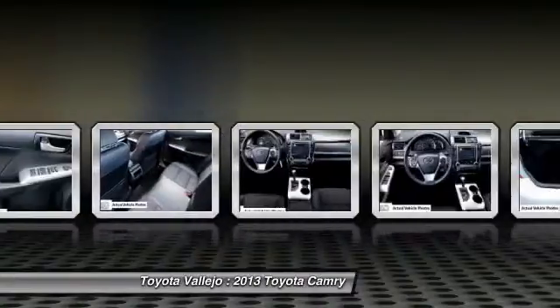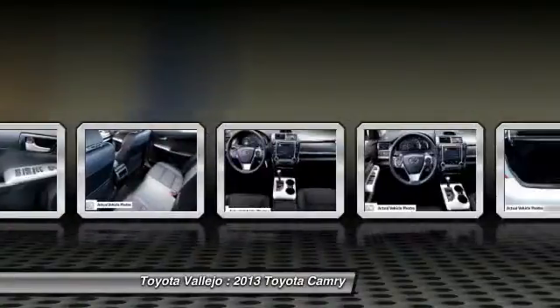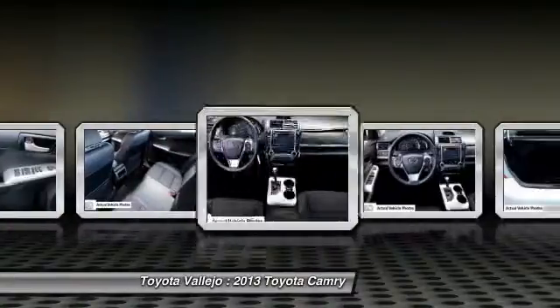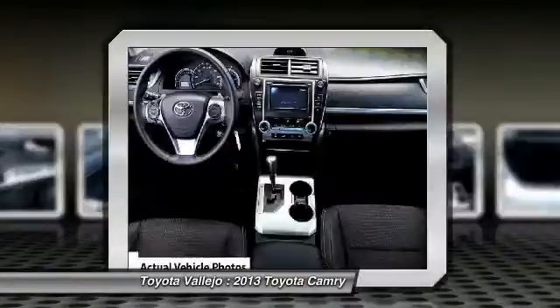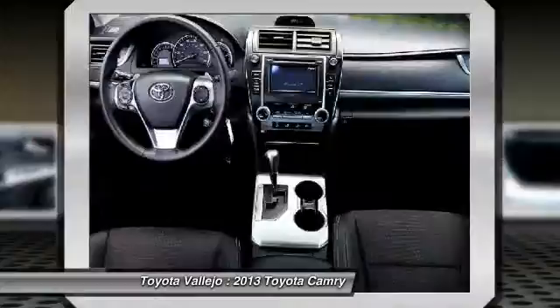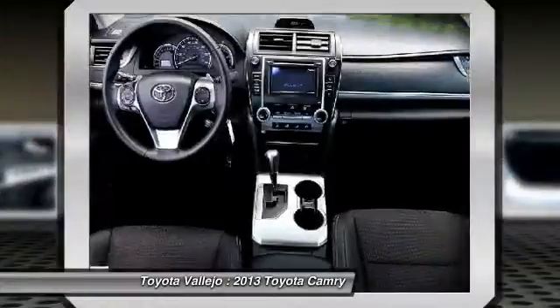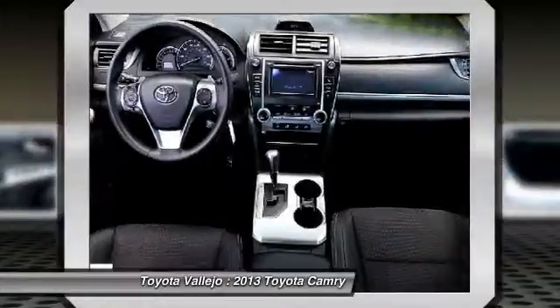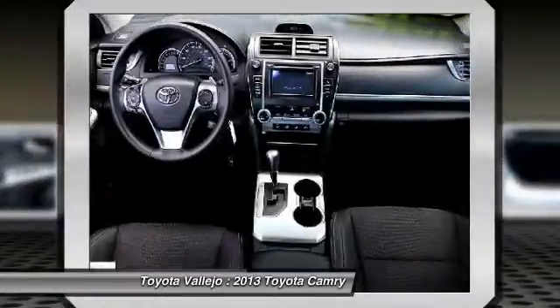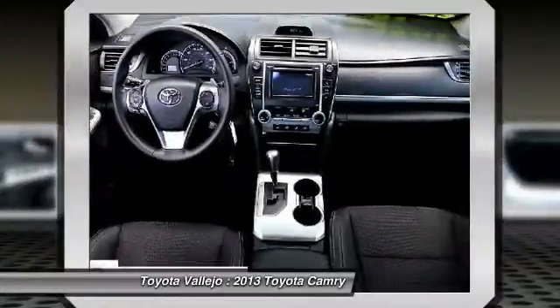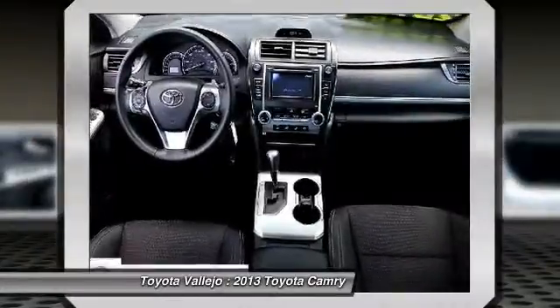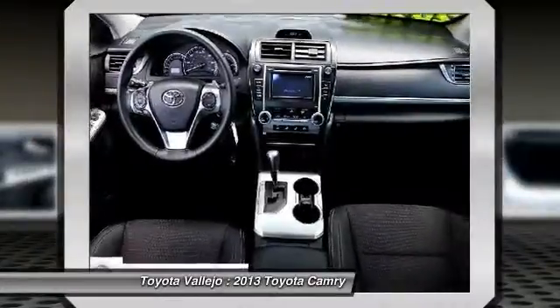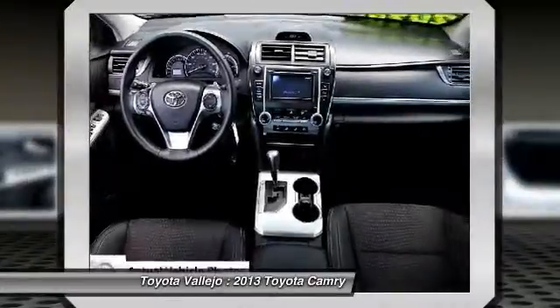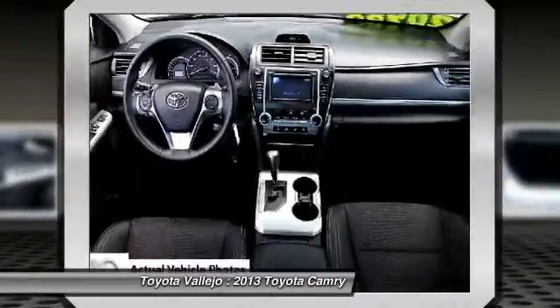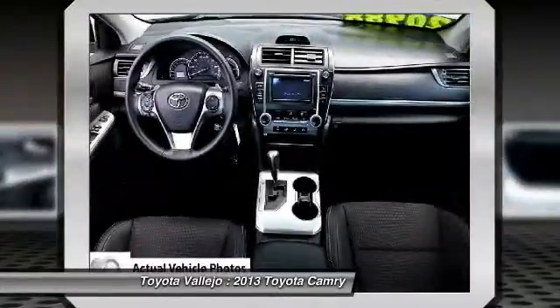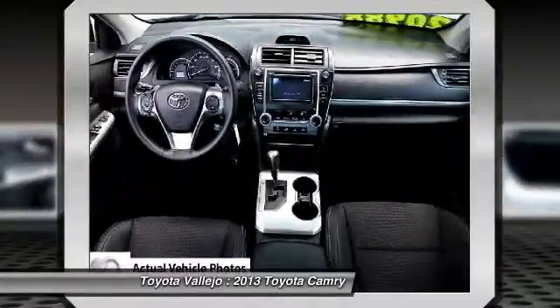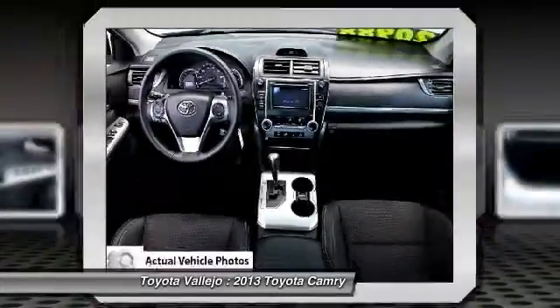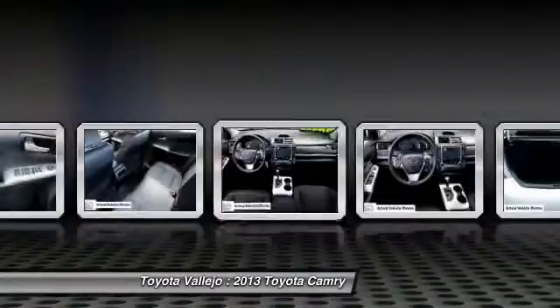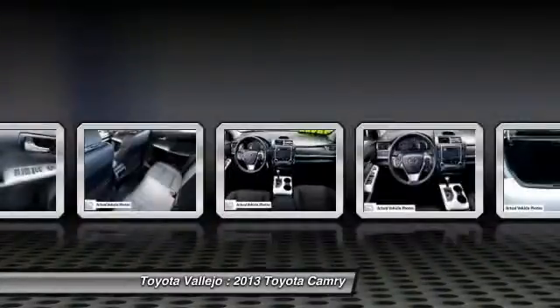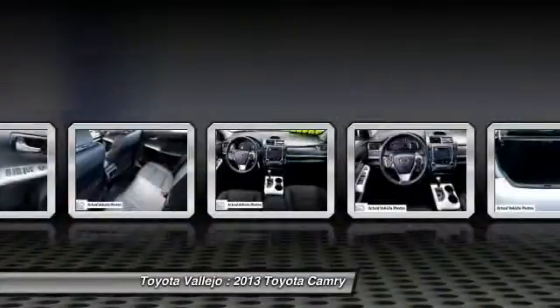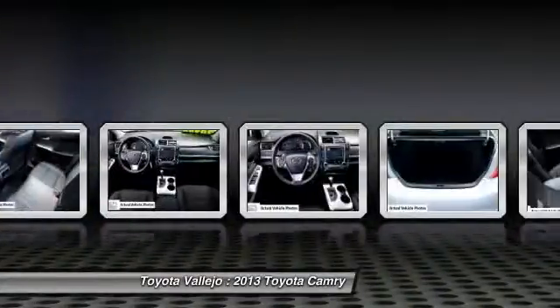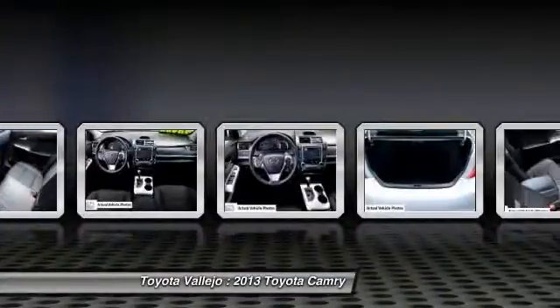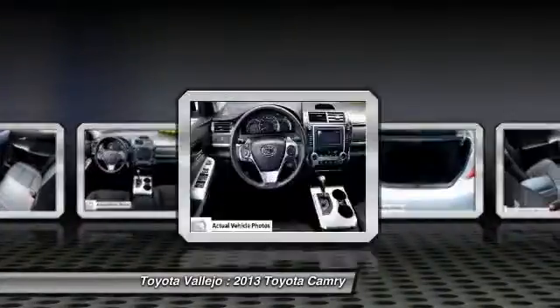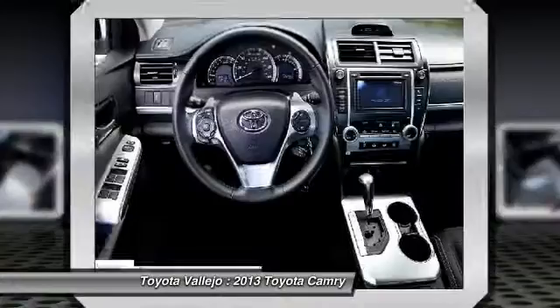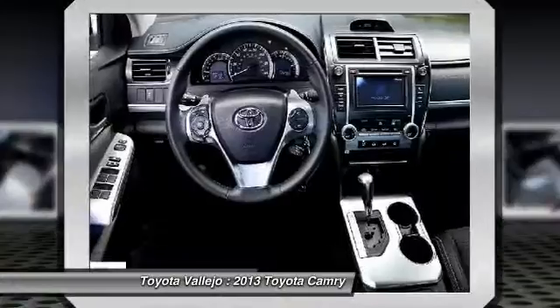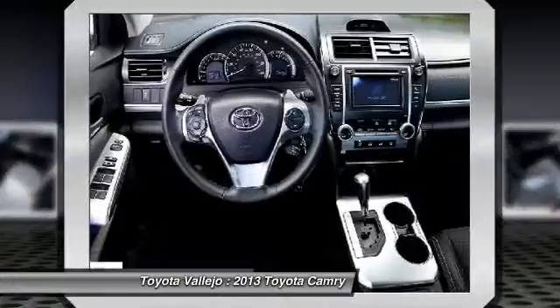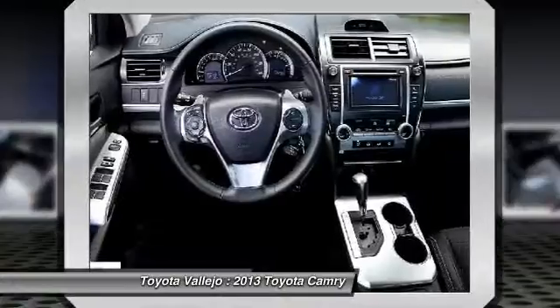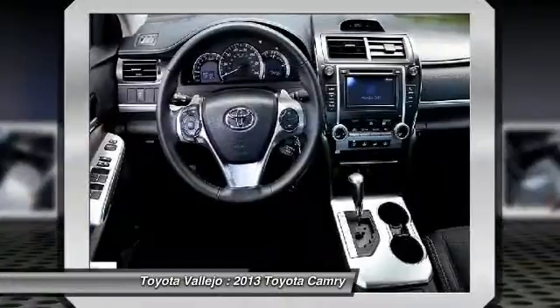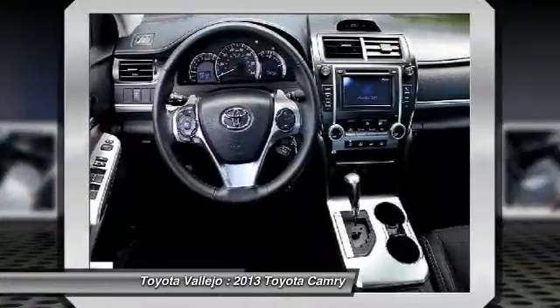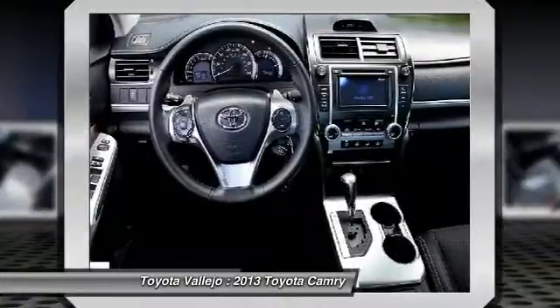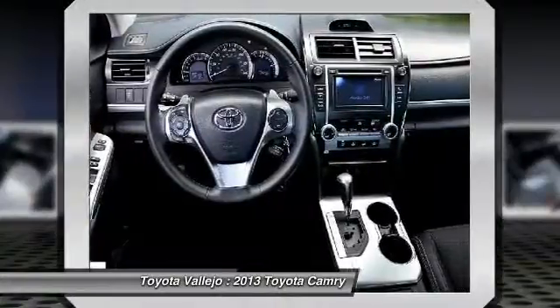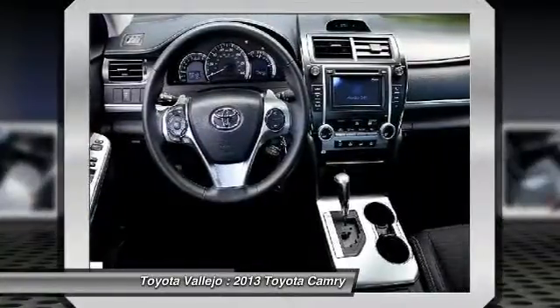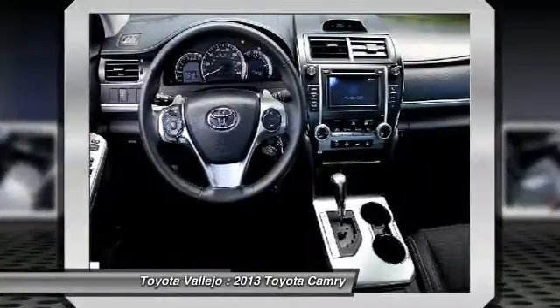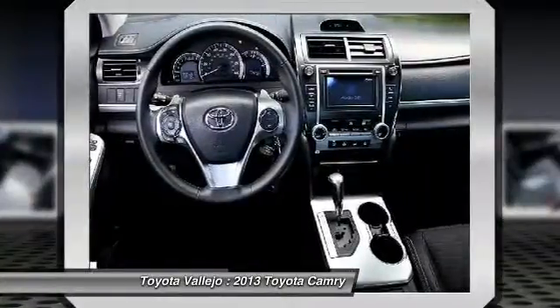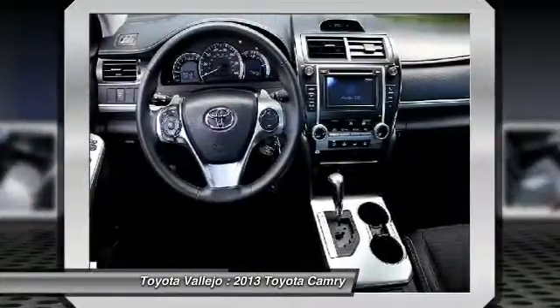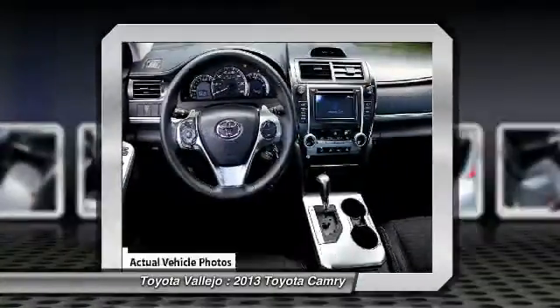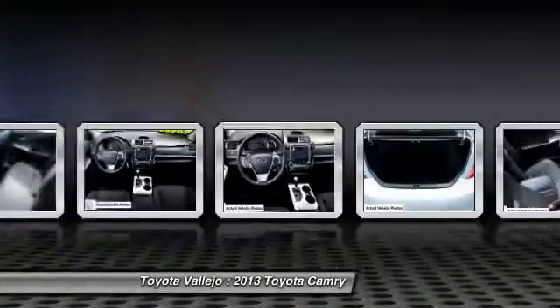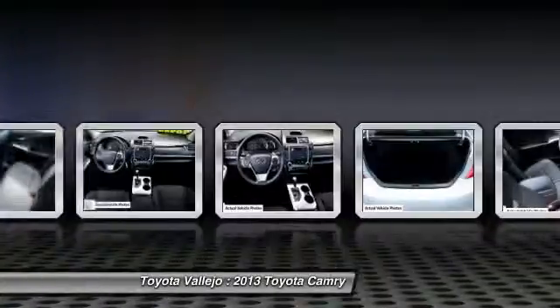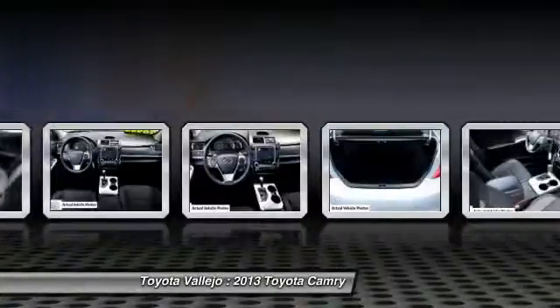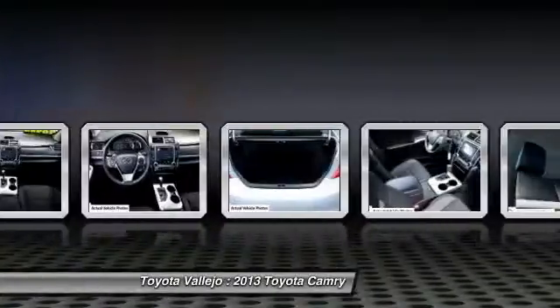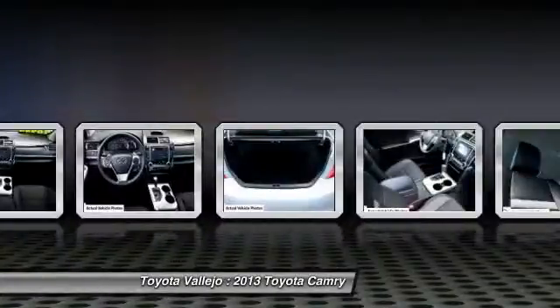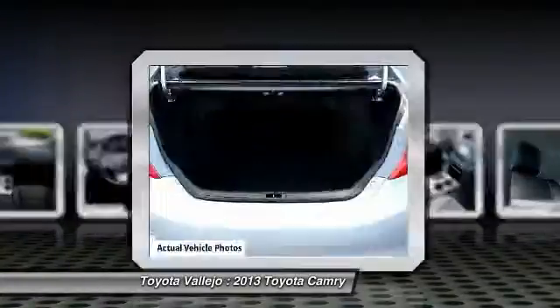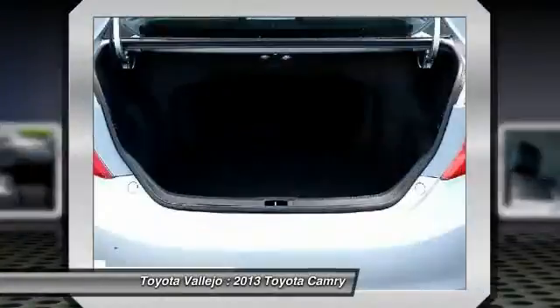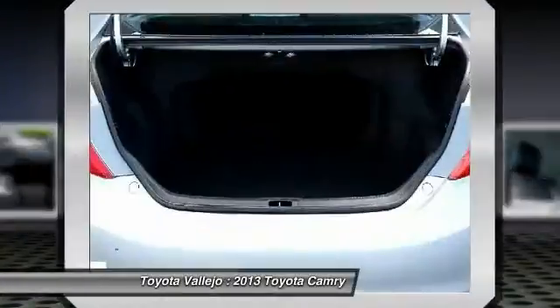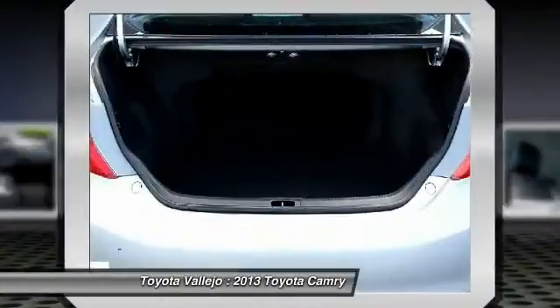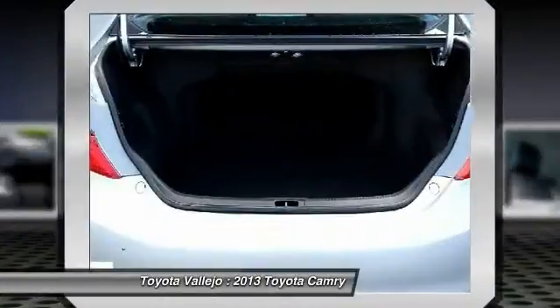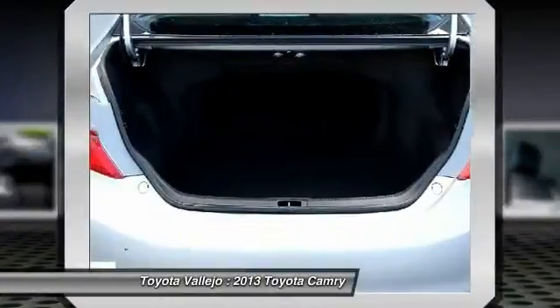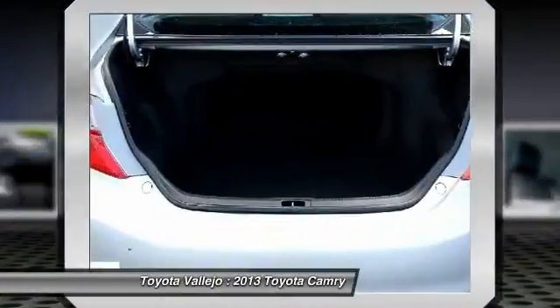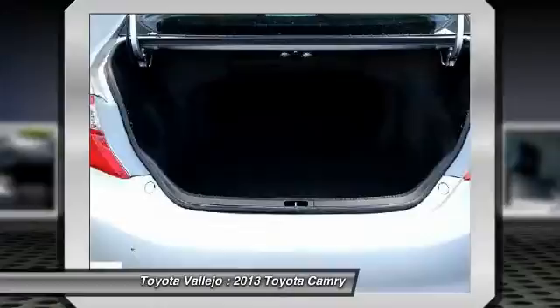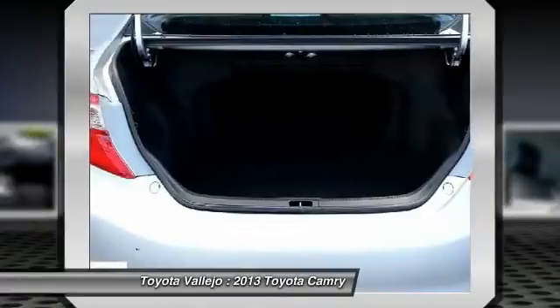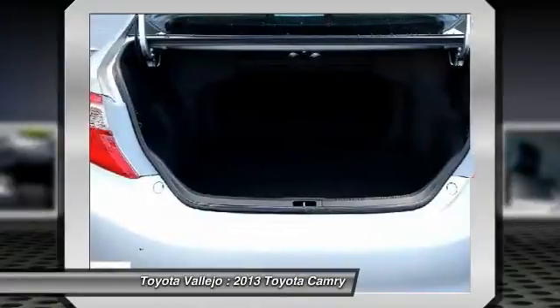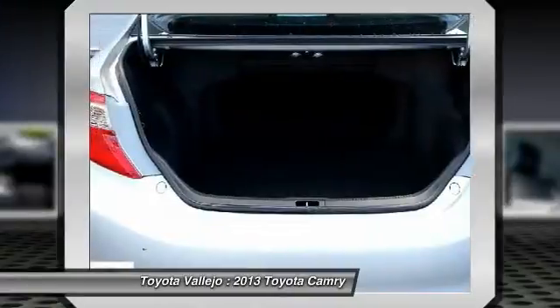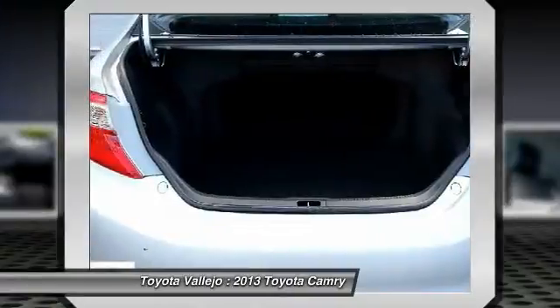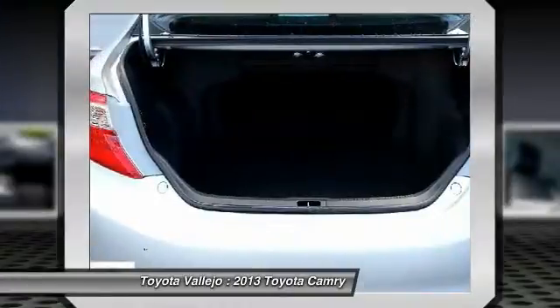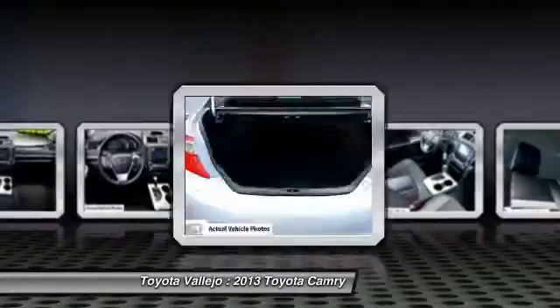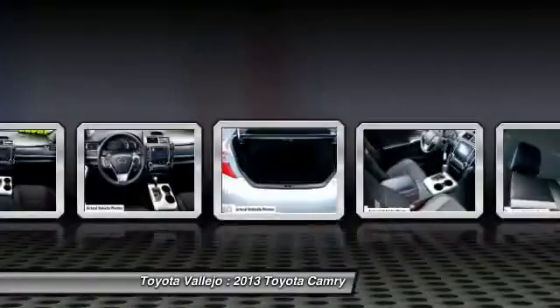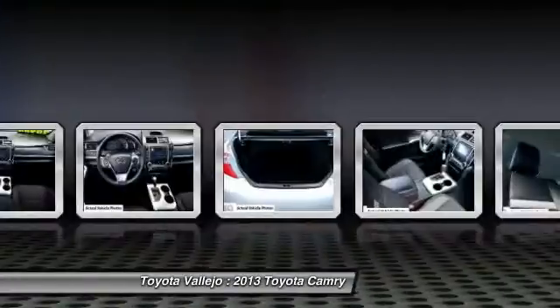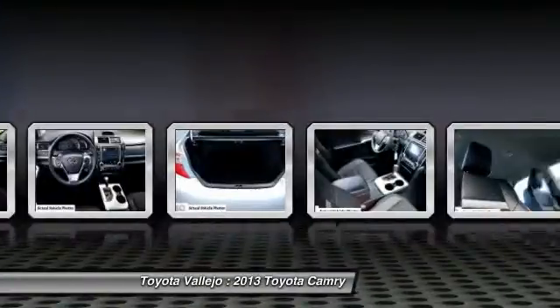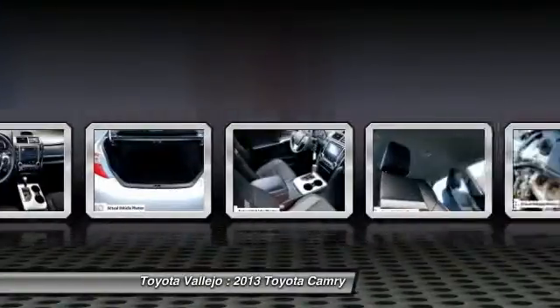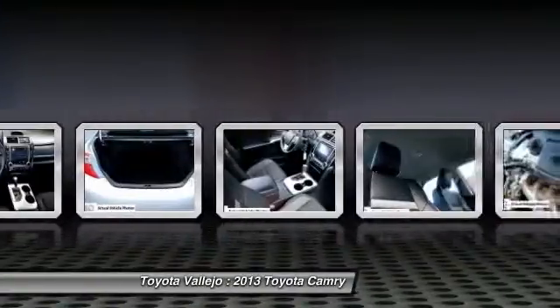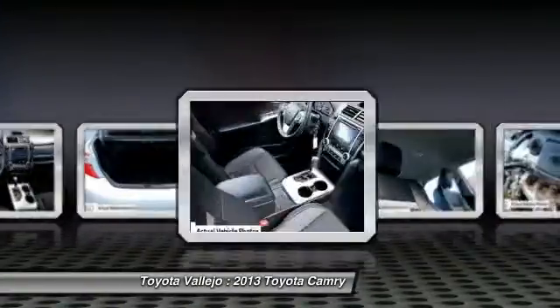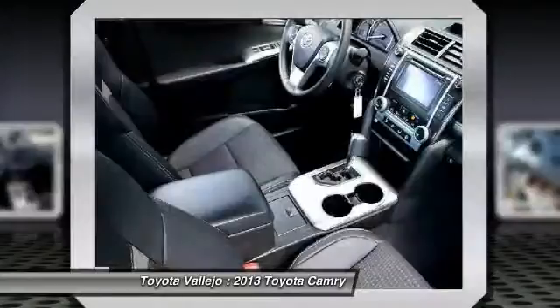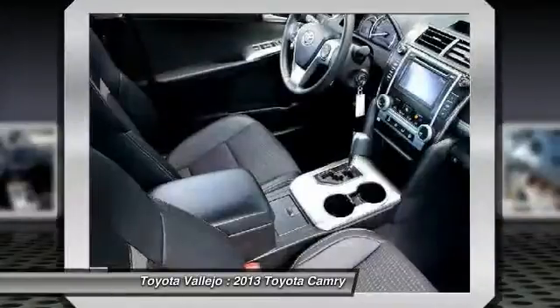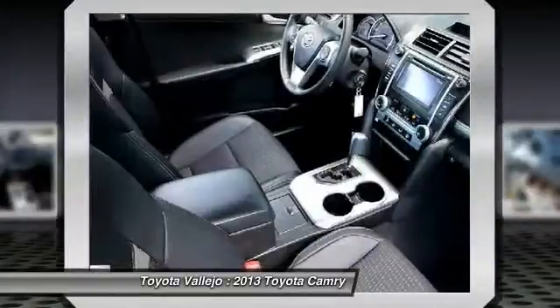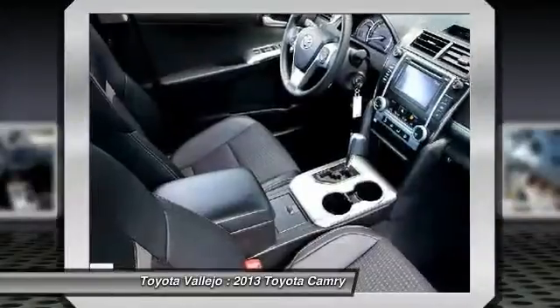Experience Toyota Vallejo. Contact the dealership today at 800-660-5660.